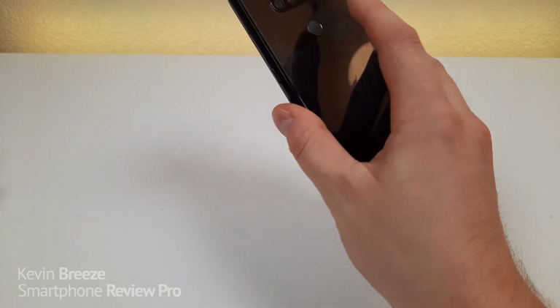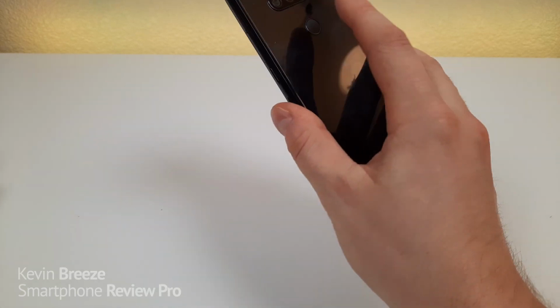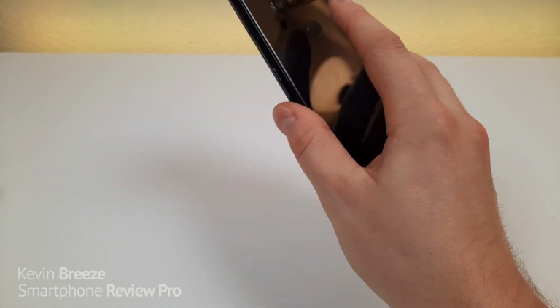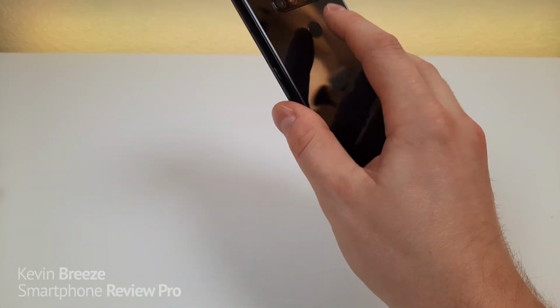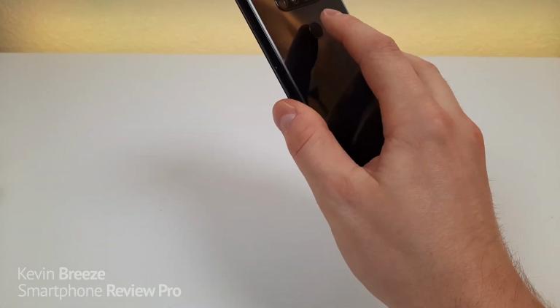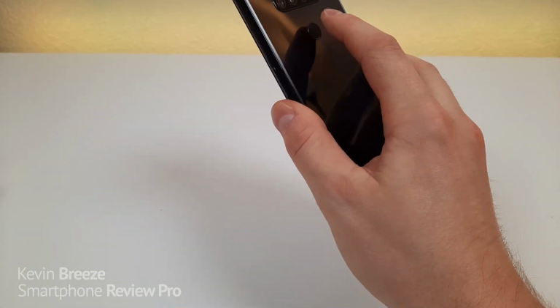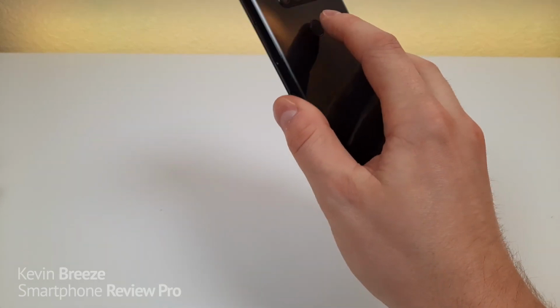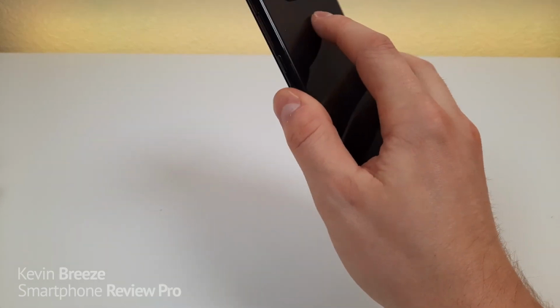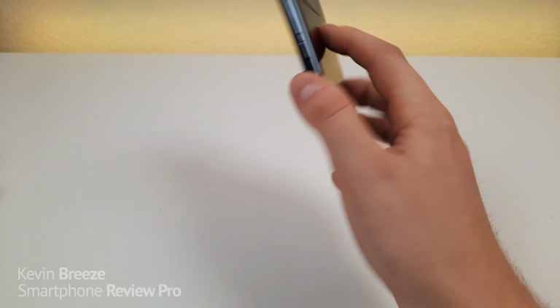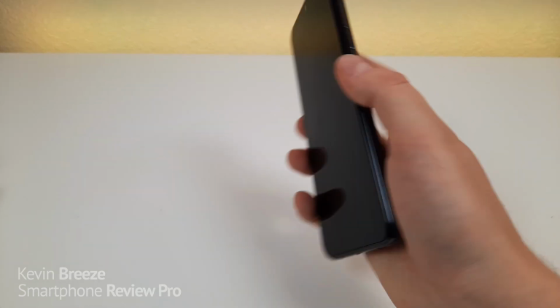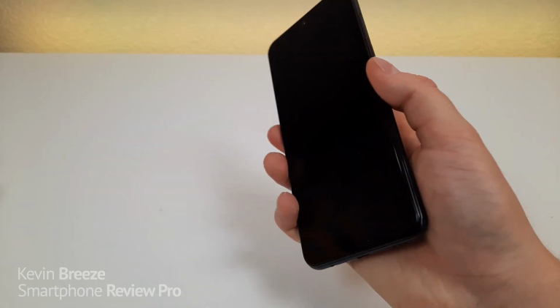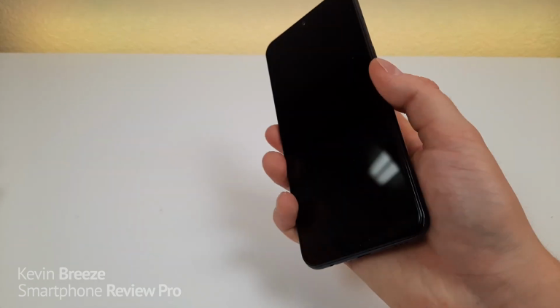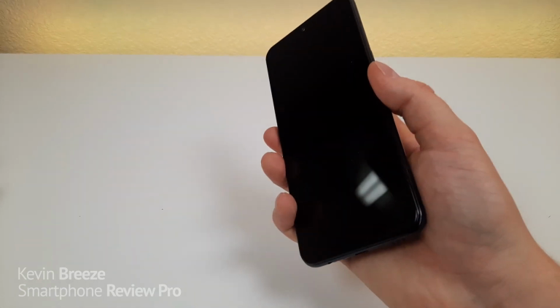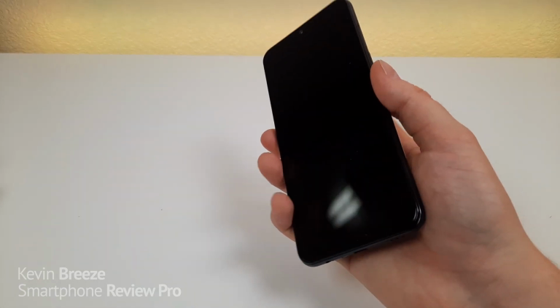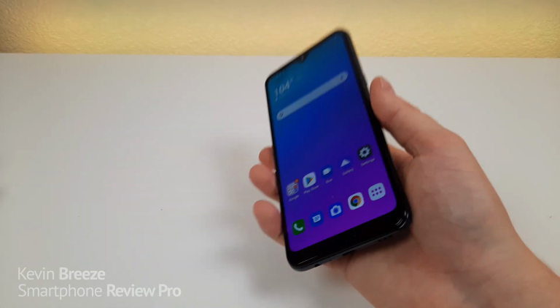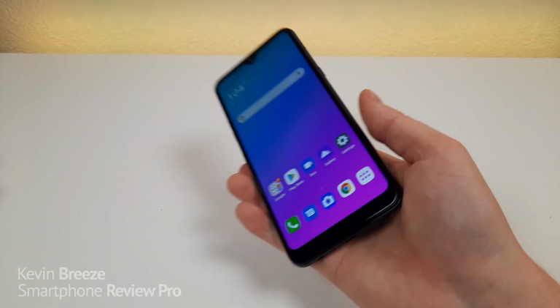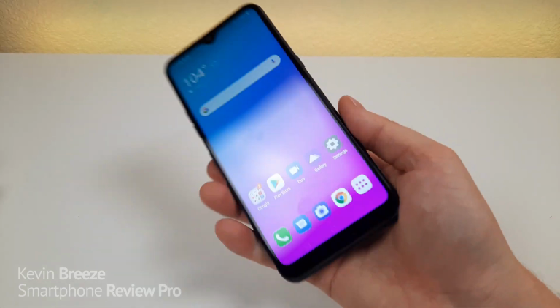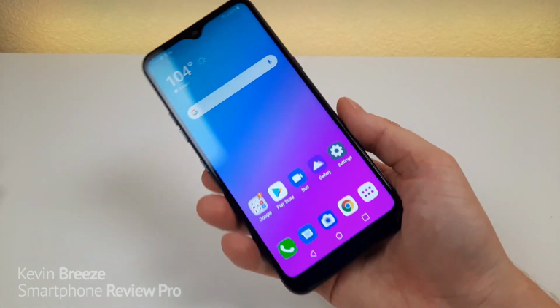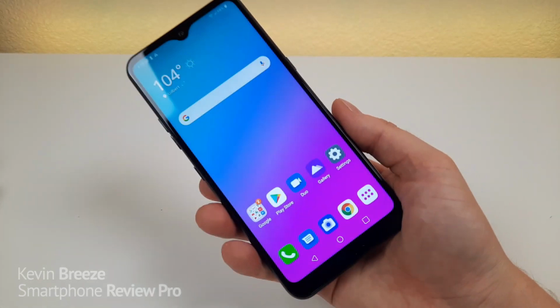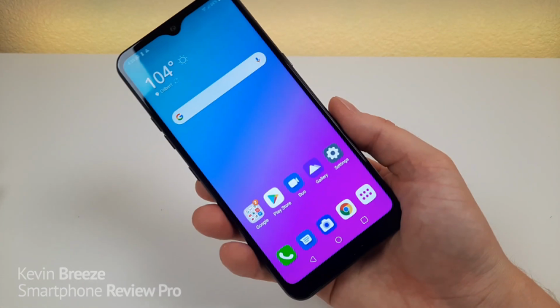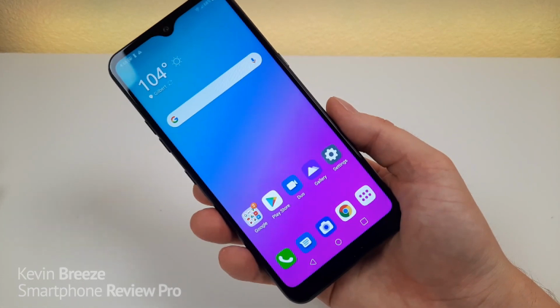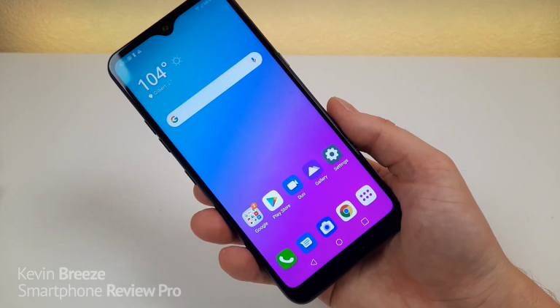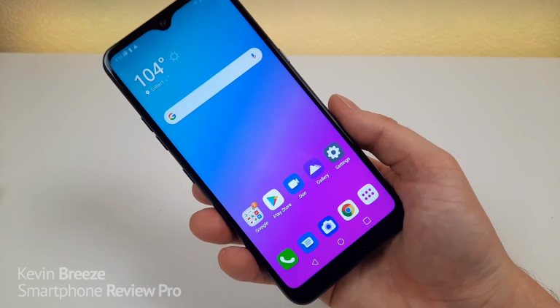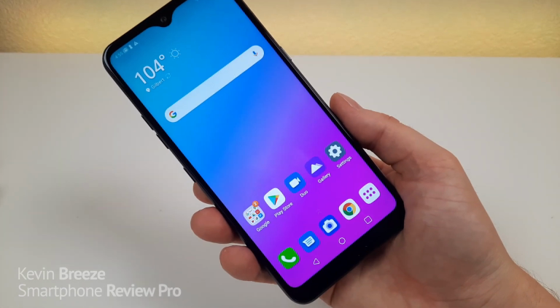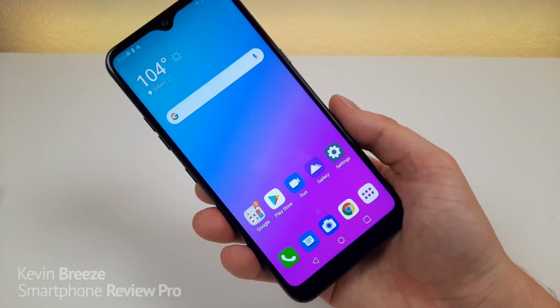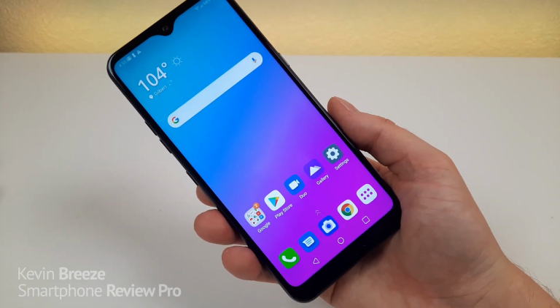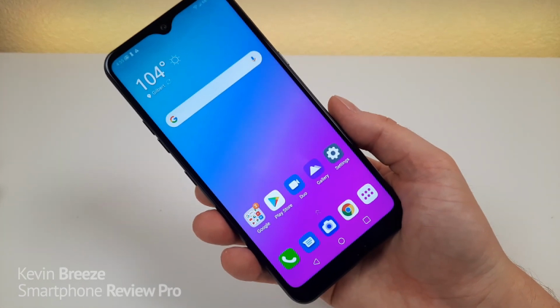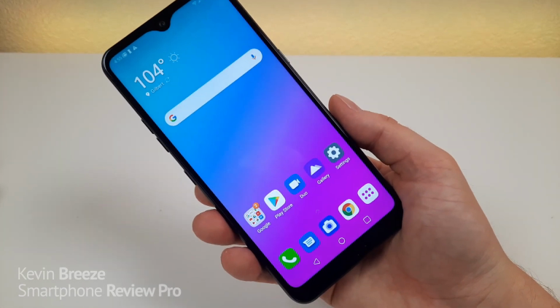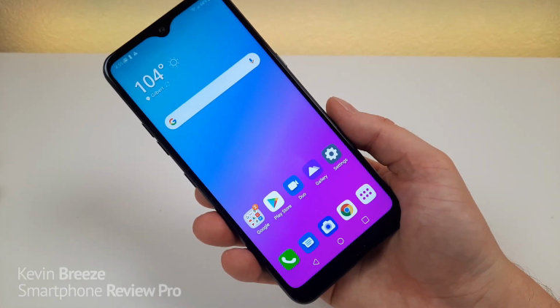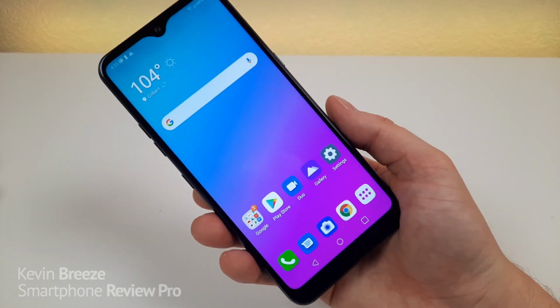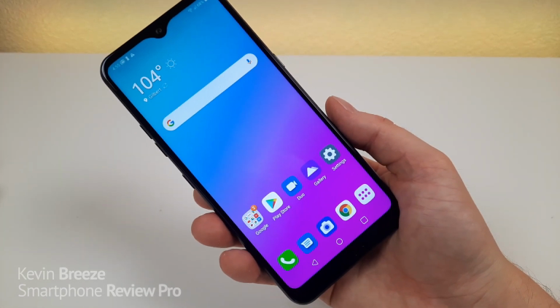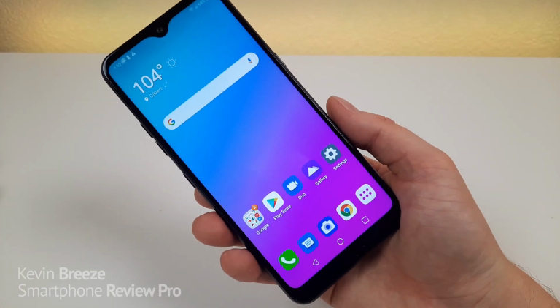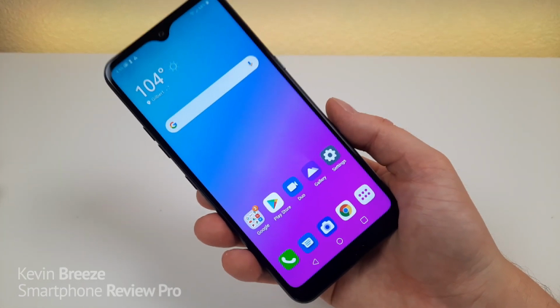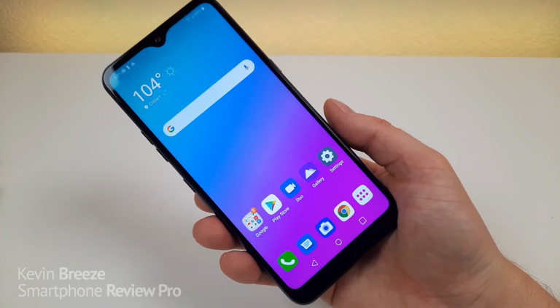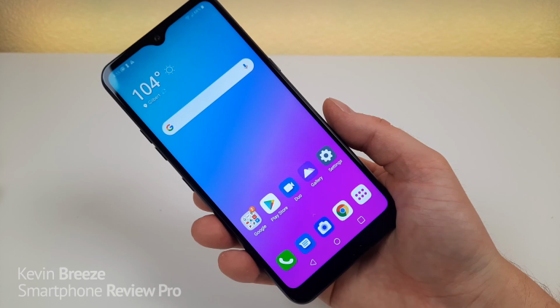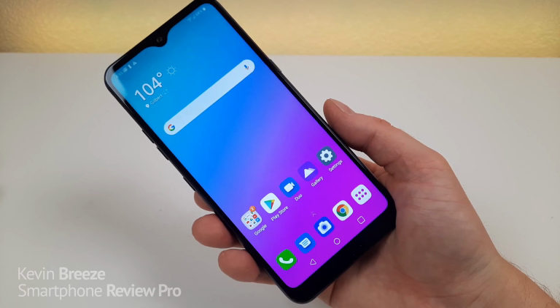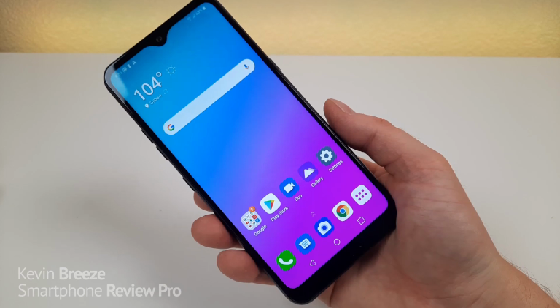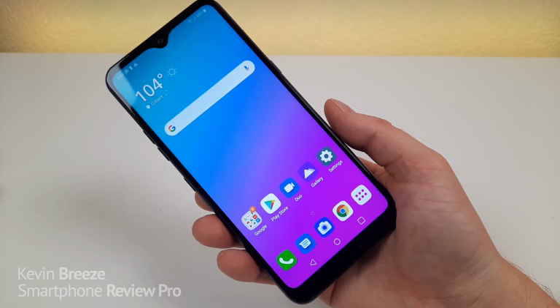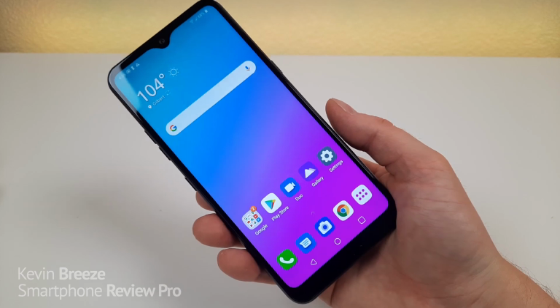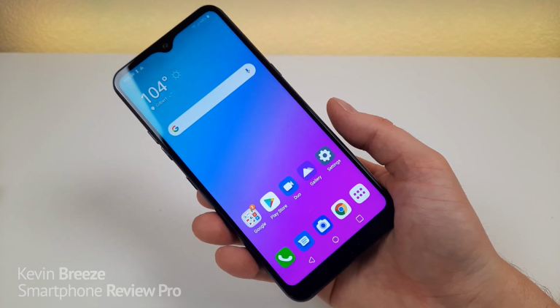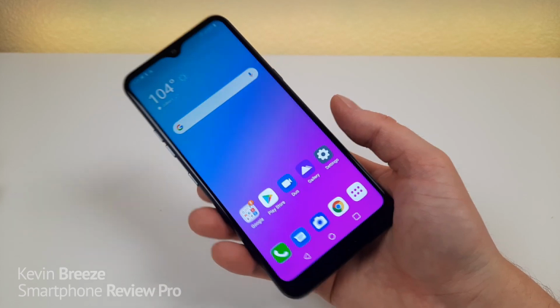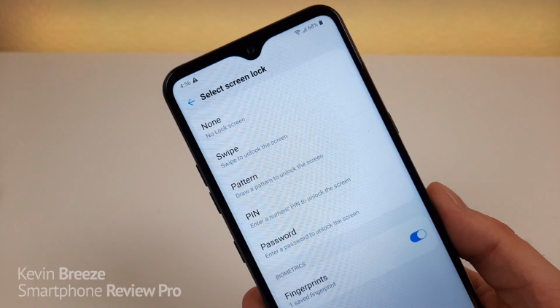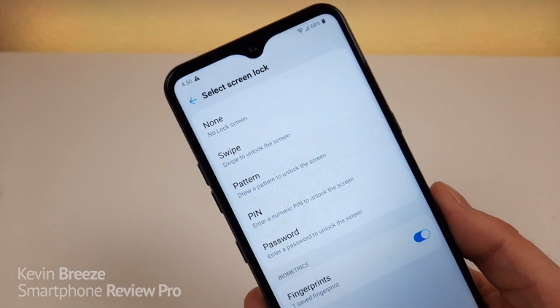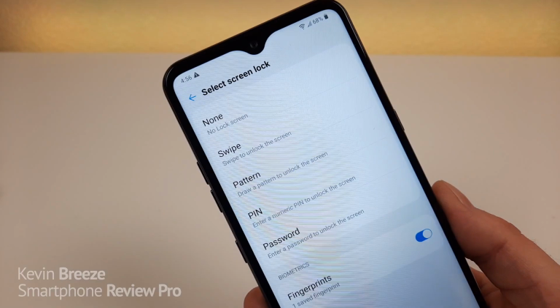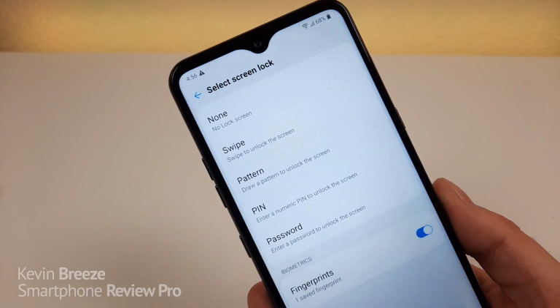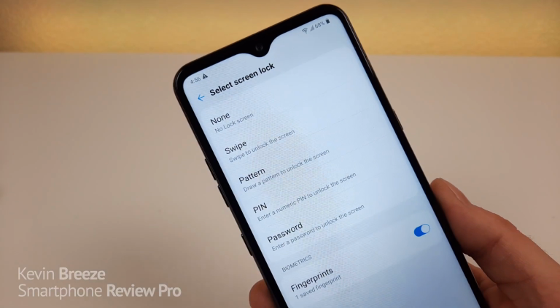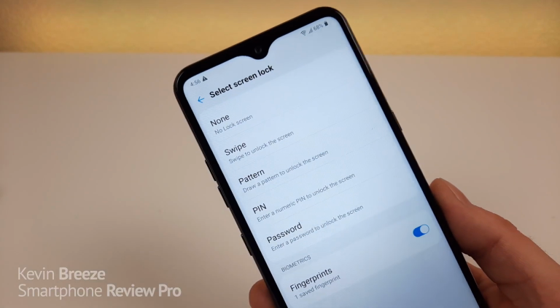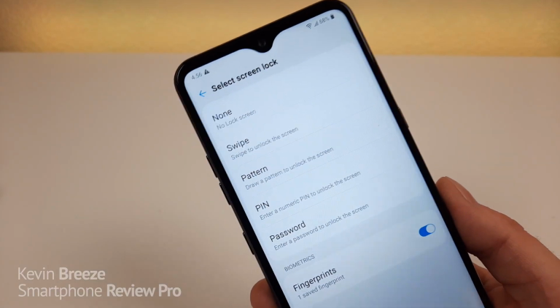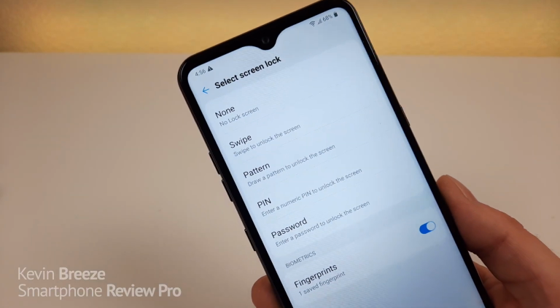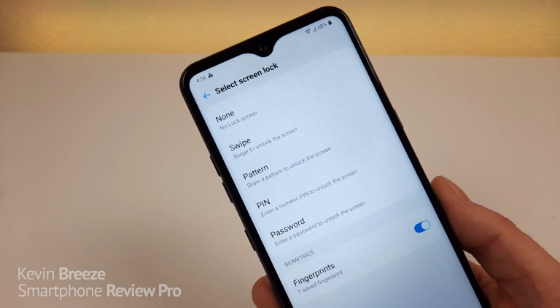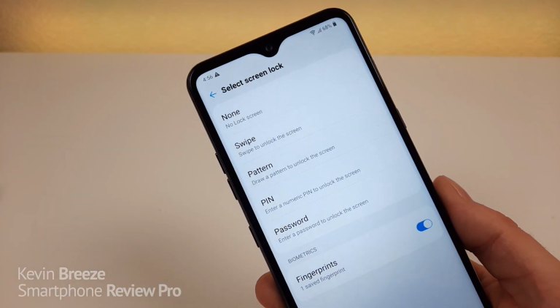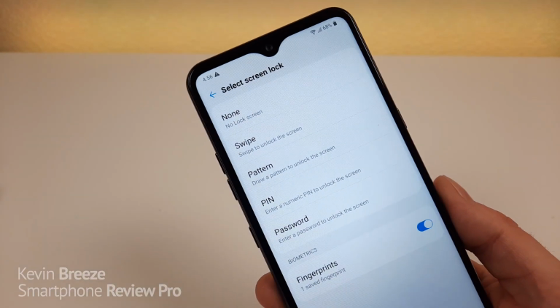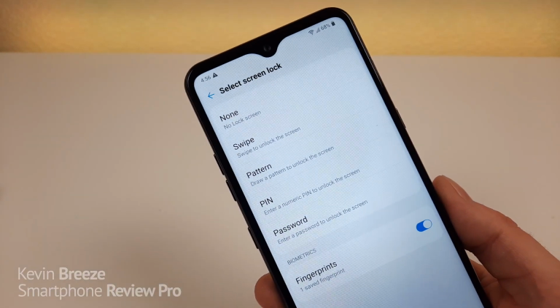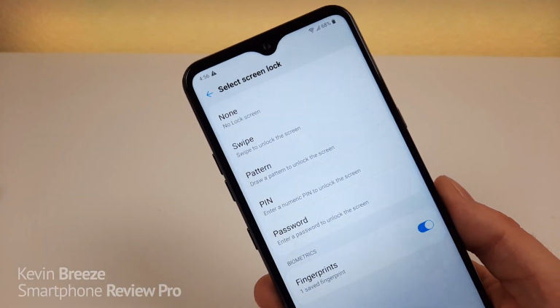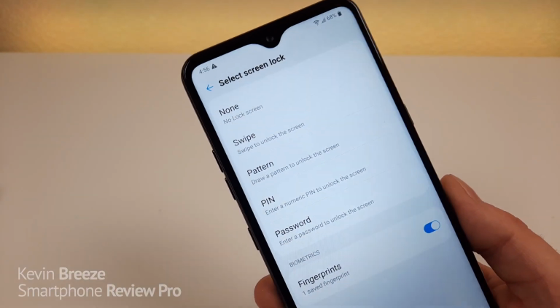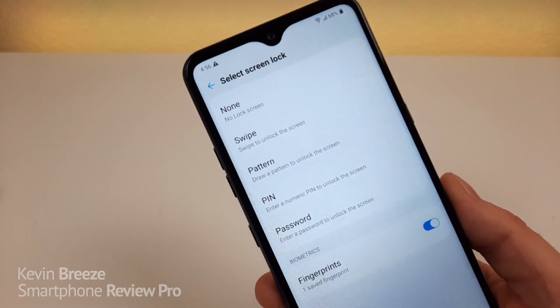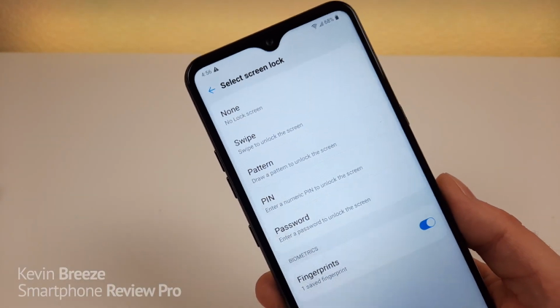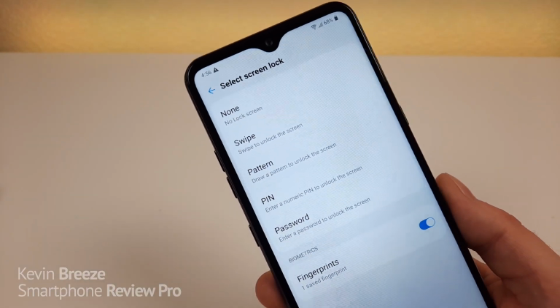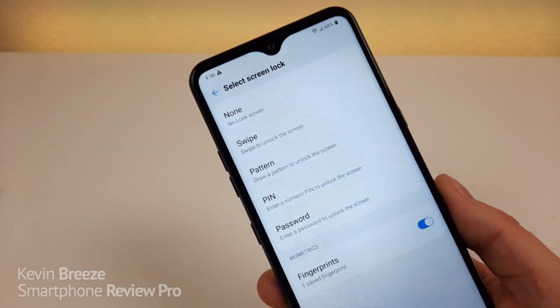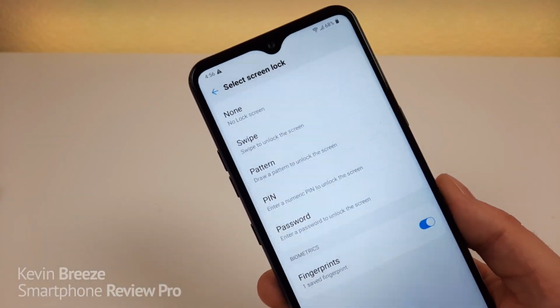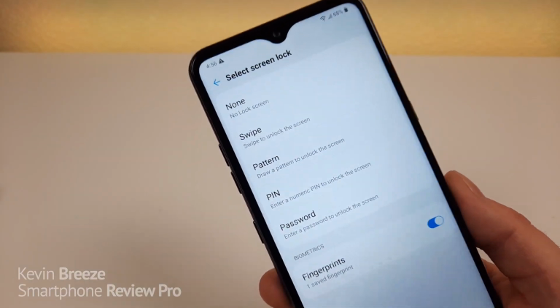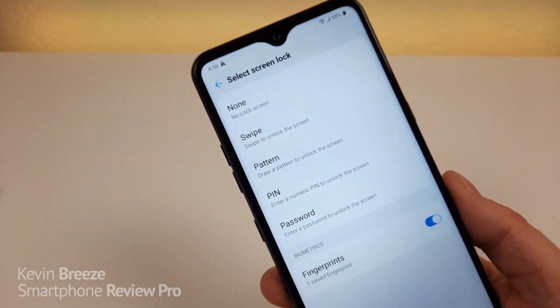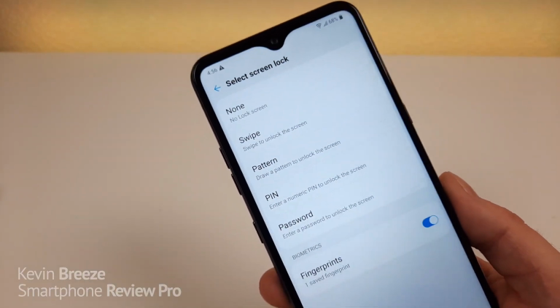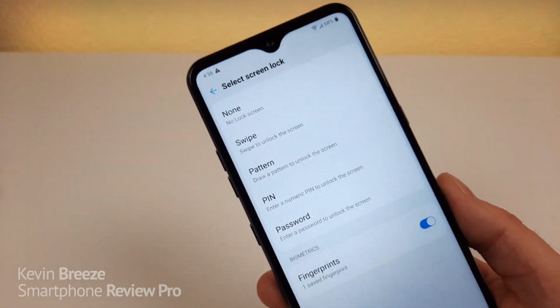There's no wireless charging with the LG K51, but we do get a fingerprint sensor on the back. Let's try that out right now — very quick with the fingerprint sensor. There is no face unlock available unfortunately.